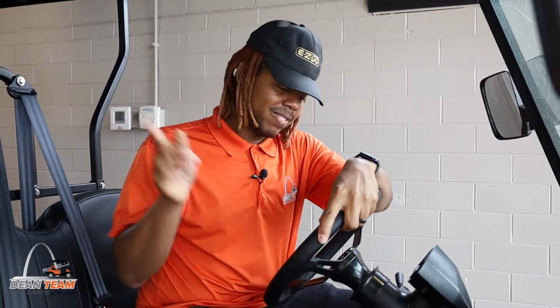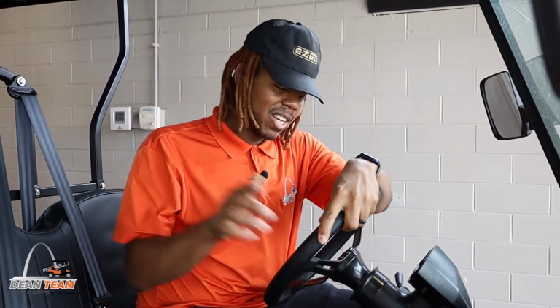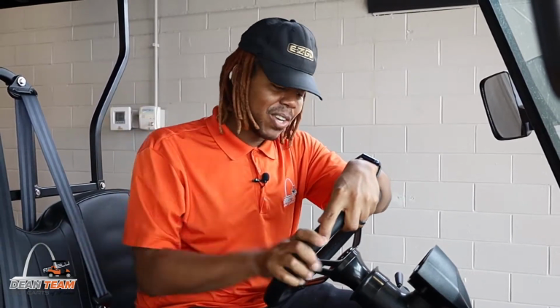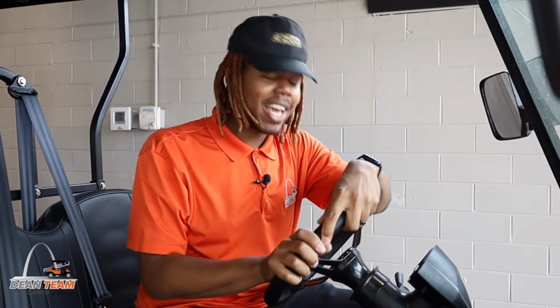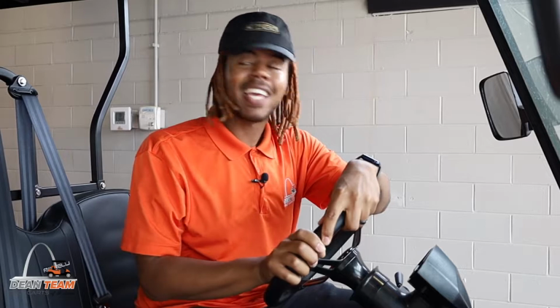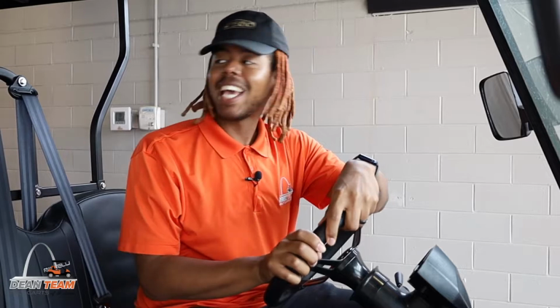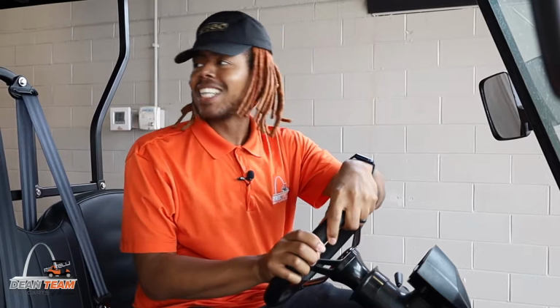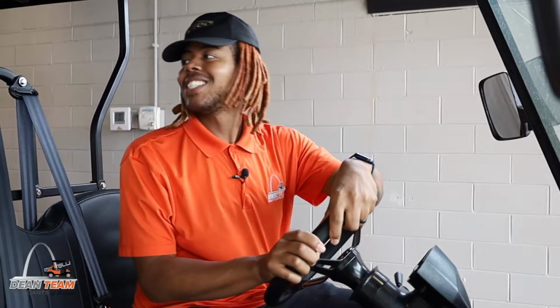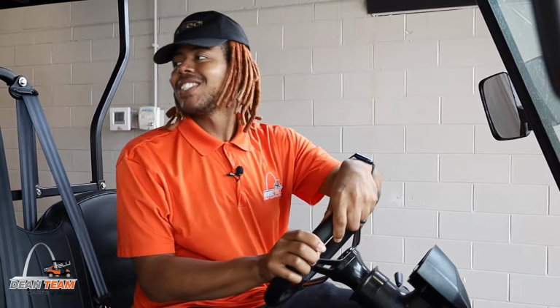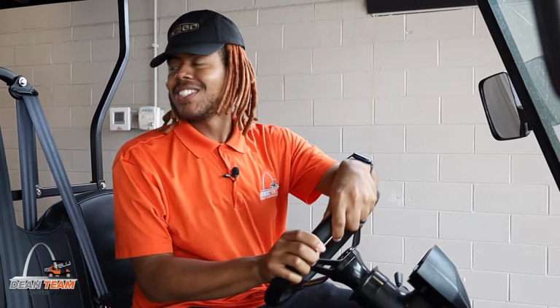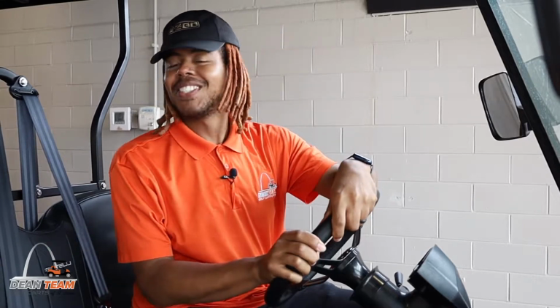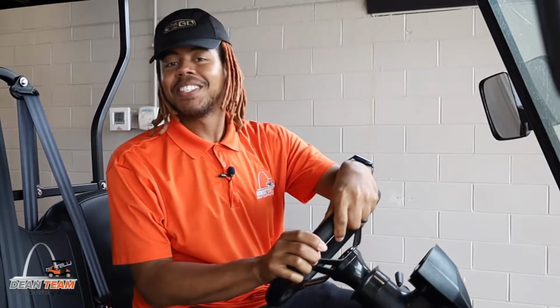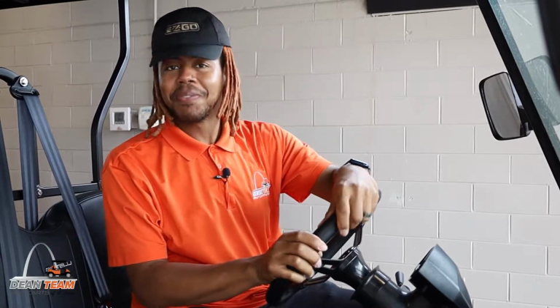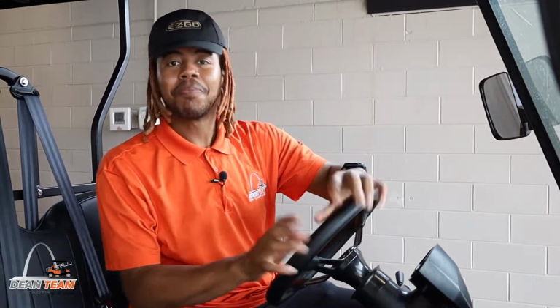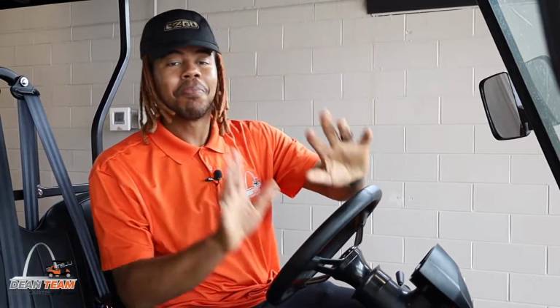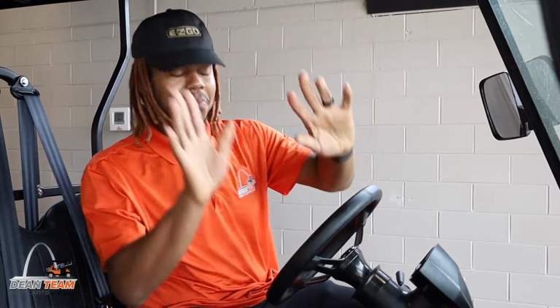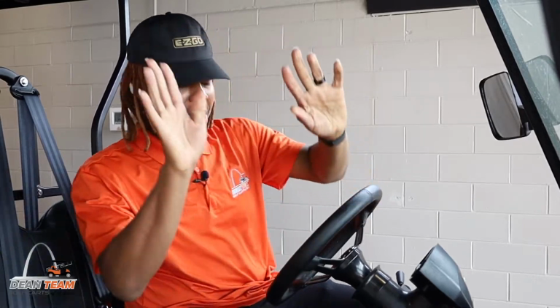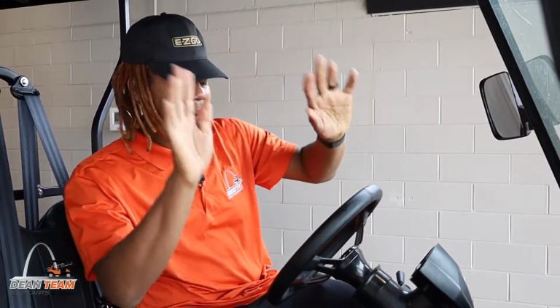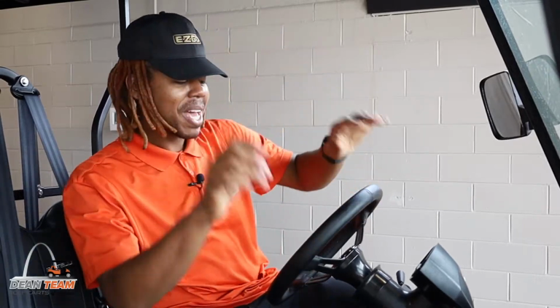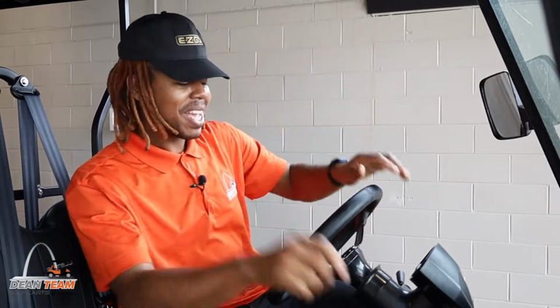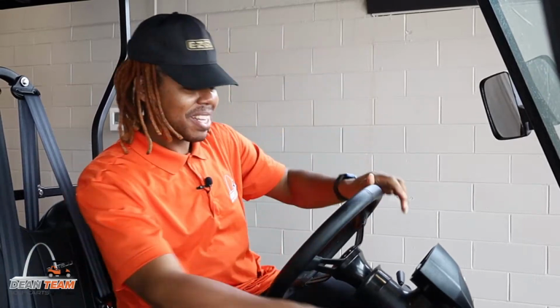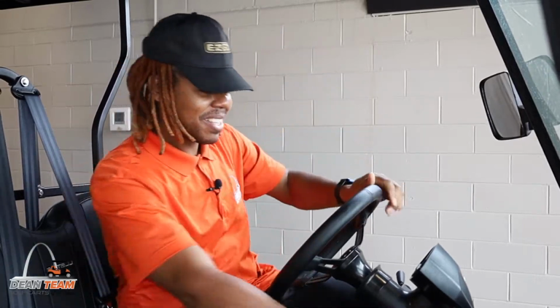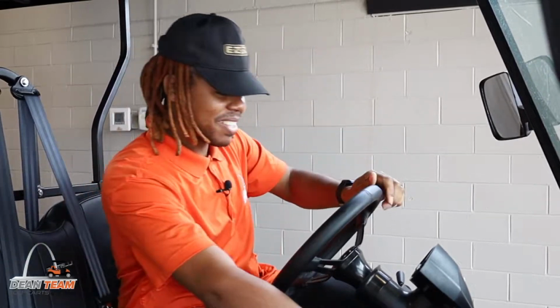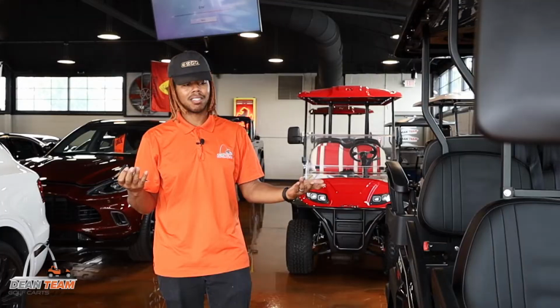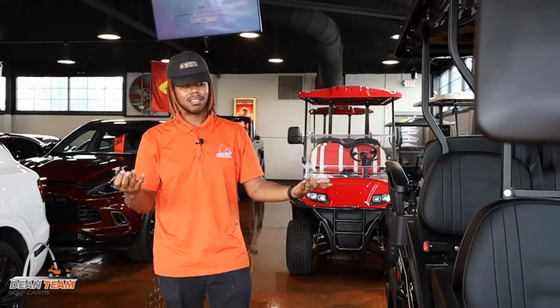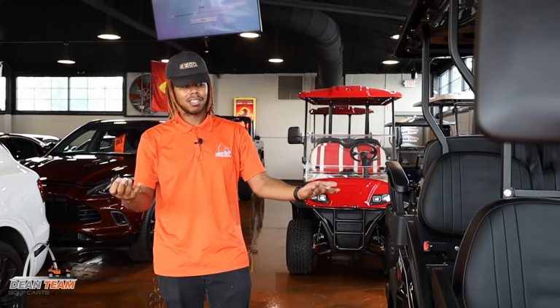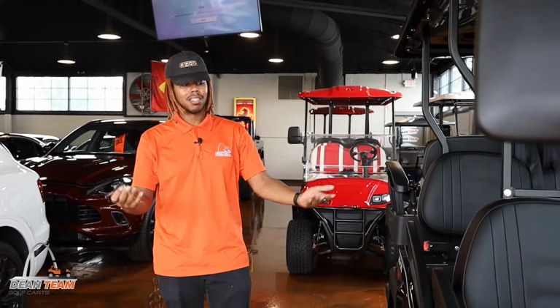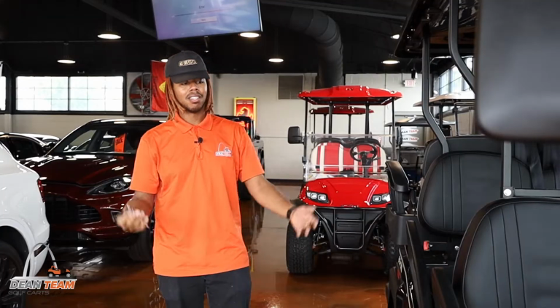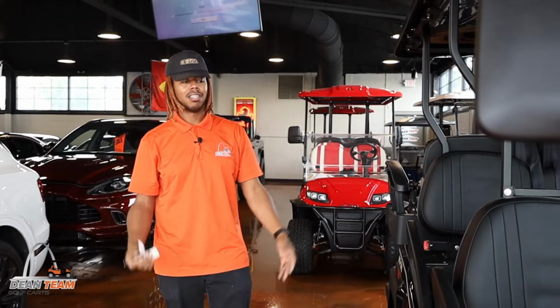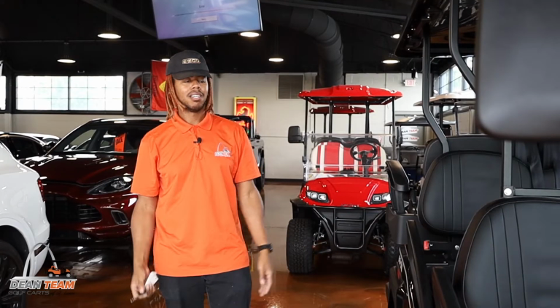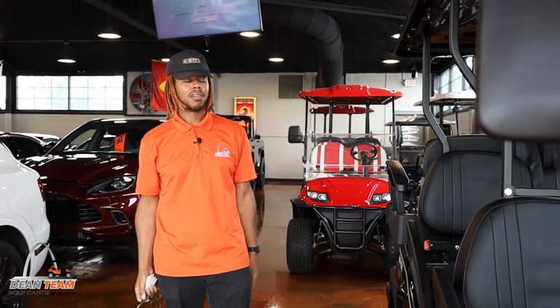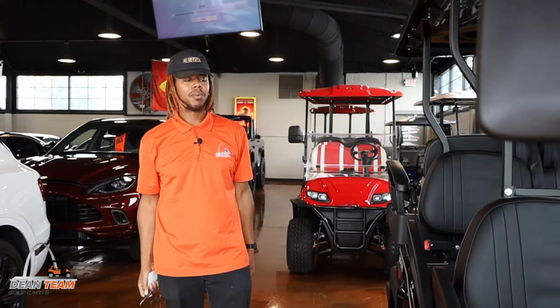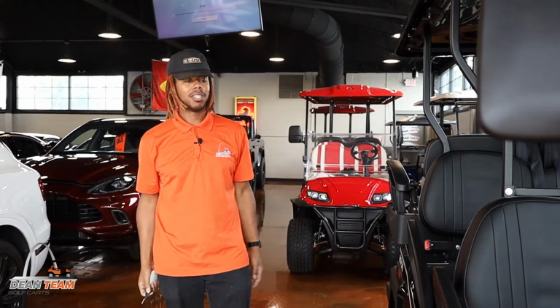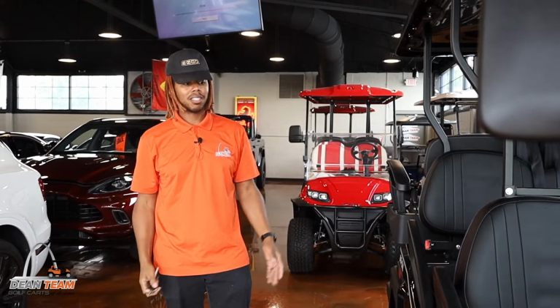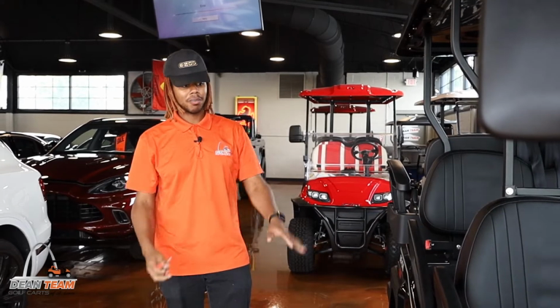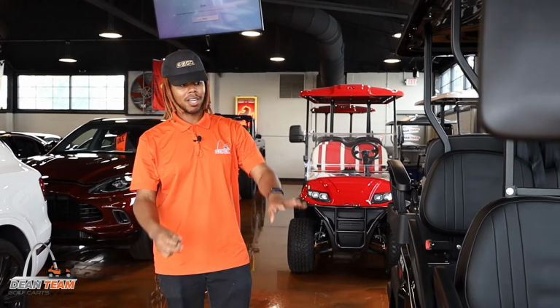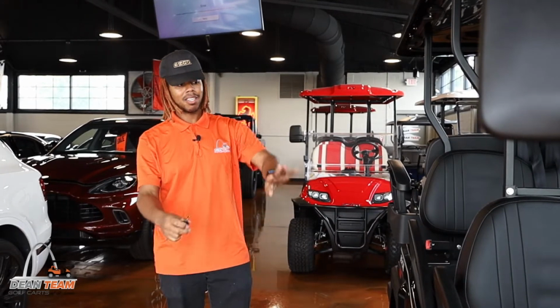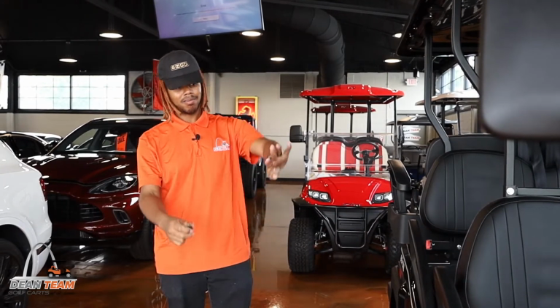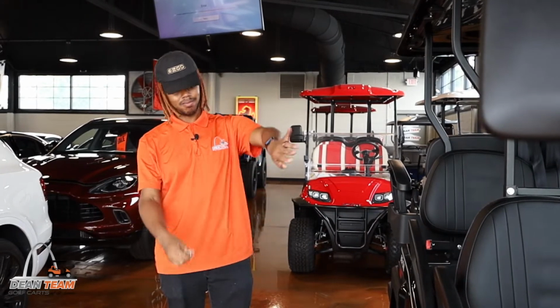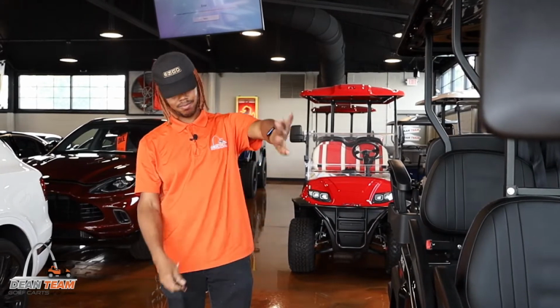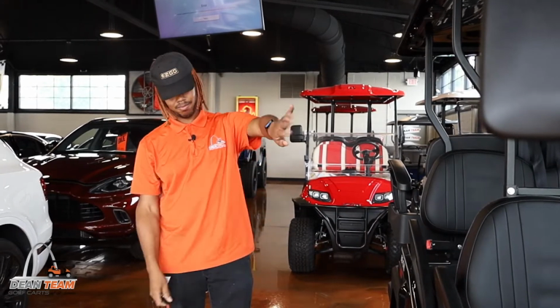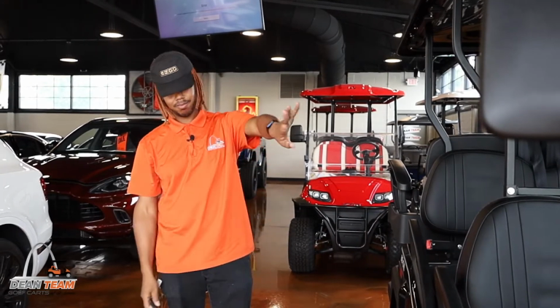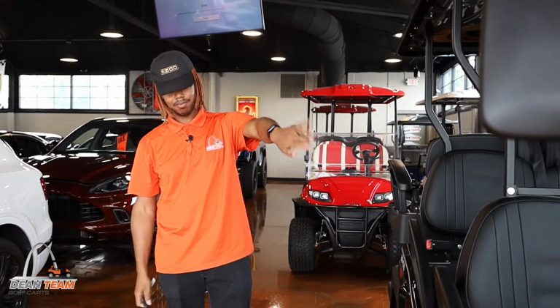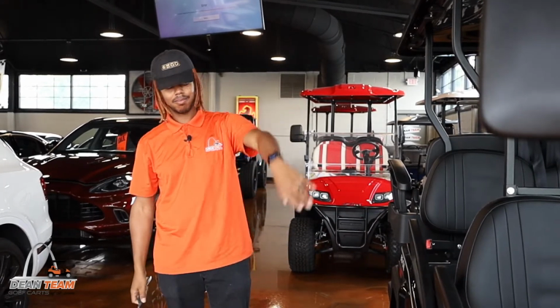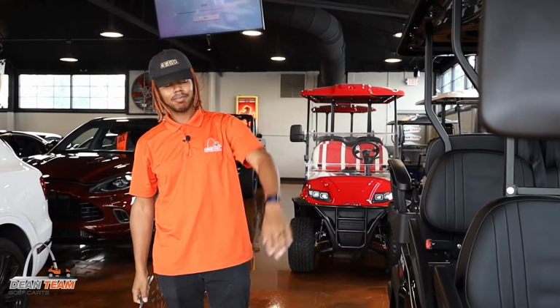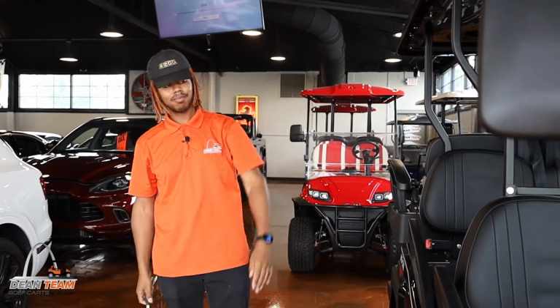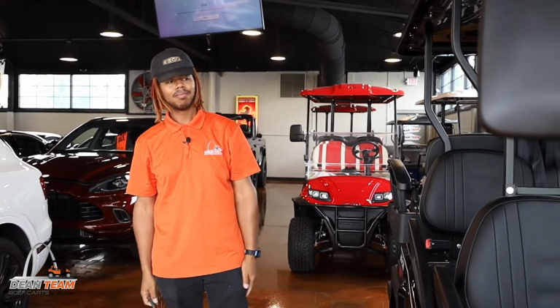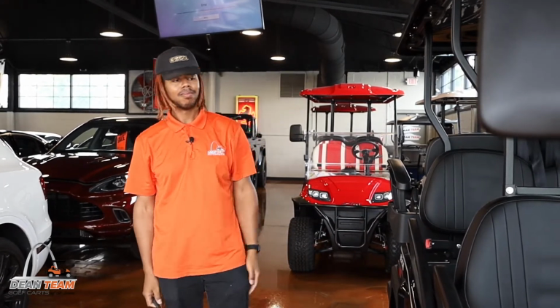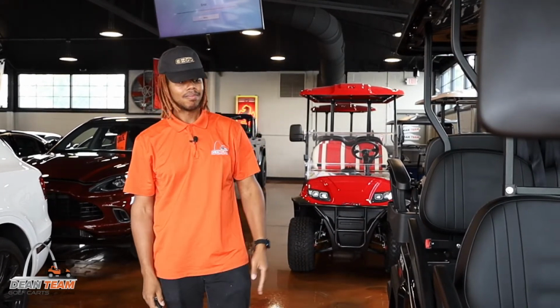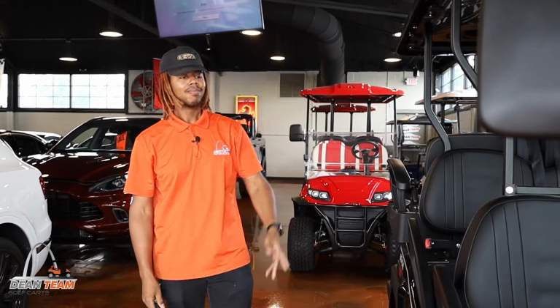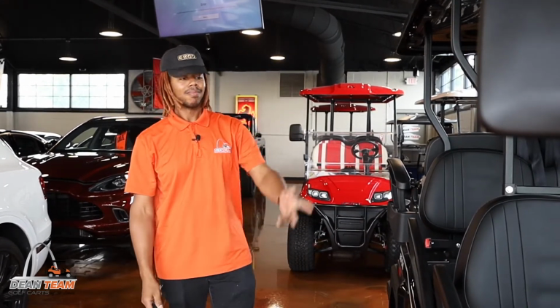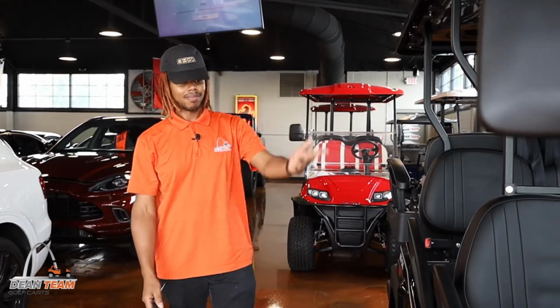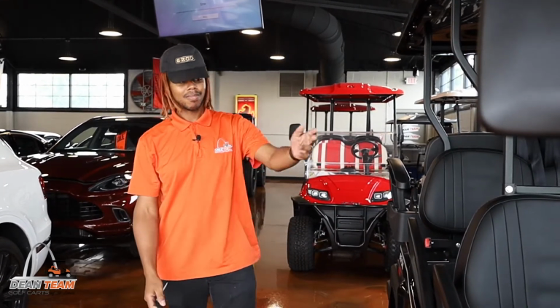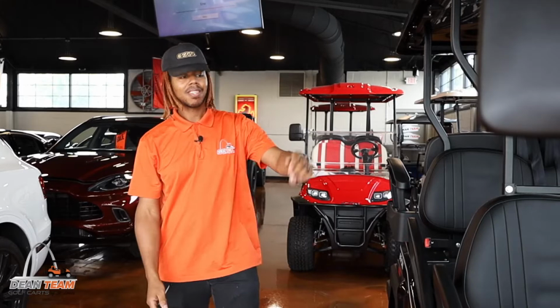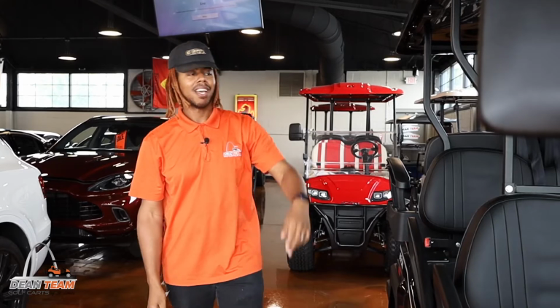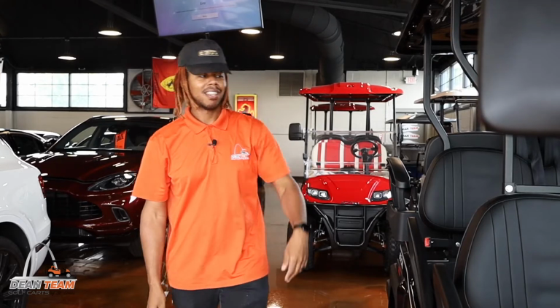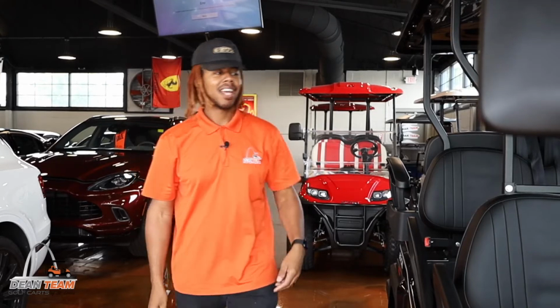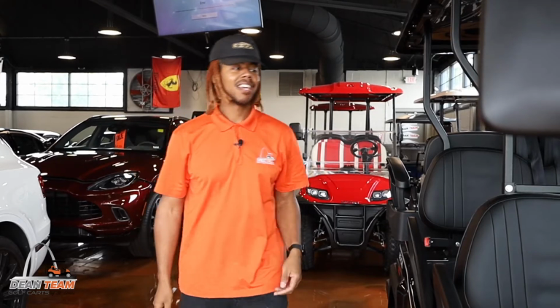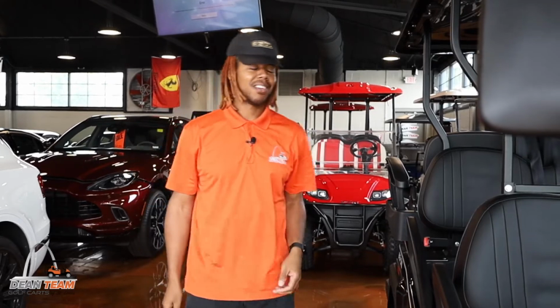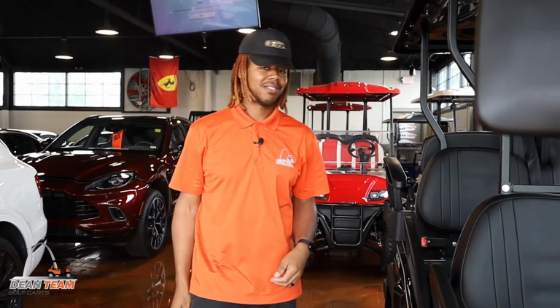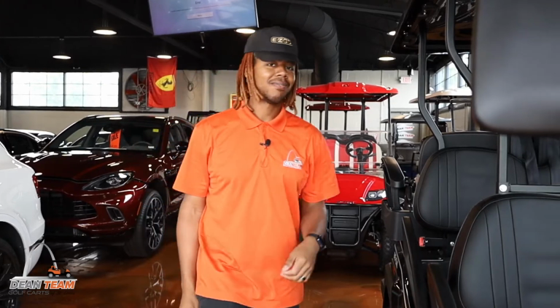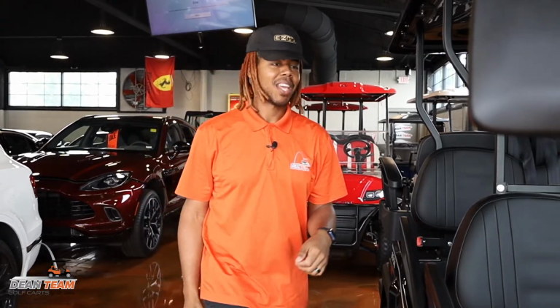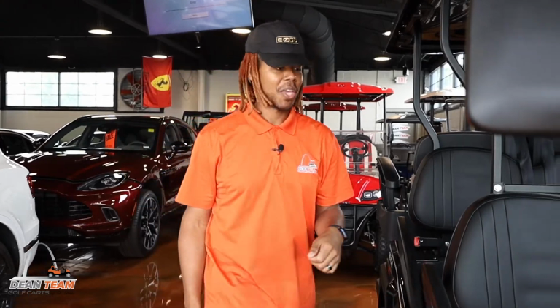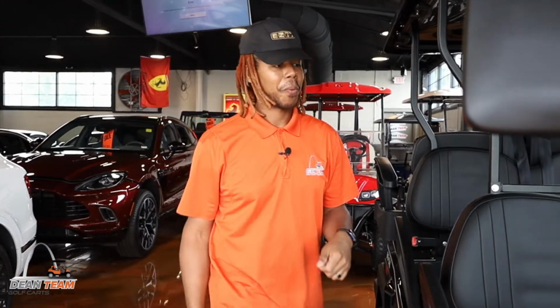Okay, gotcha. My bad. Come on, this is mine. Yeah, thank you. Thank you.